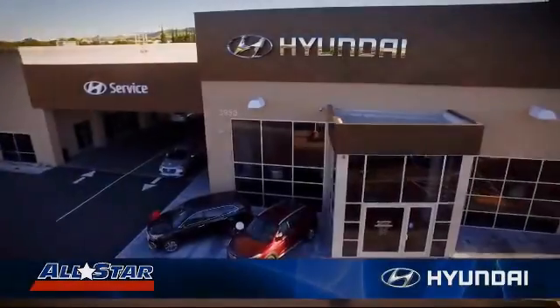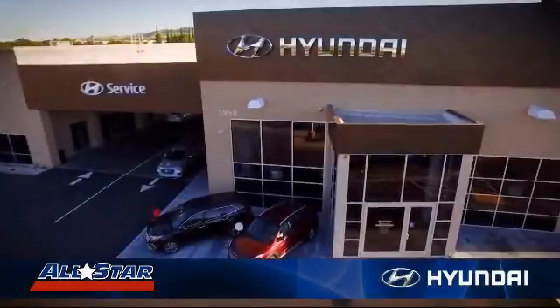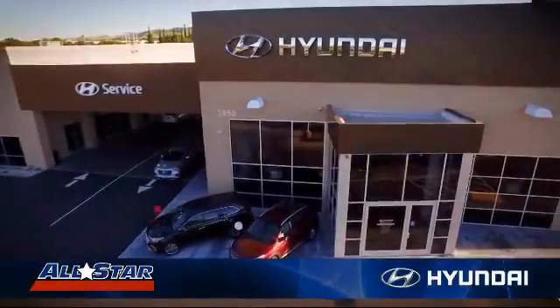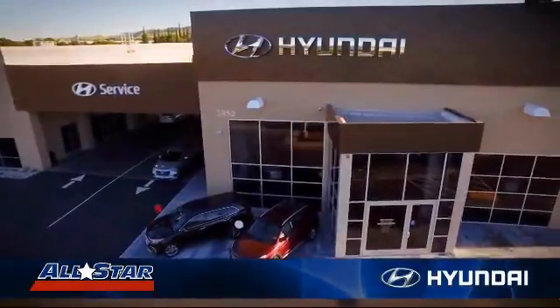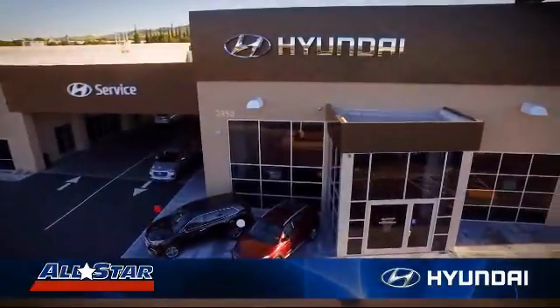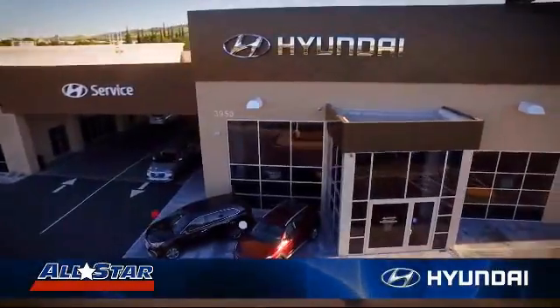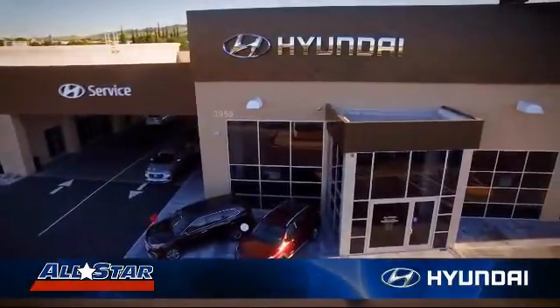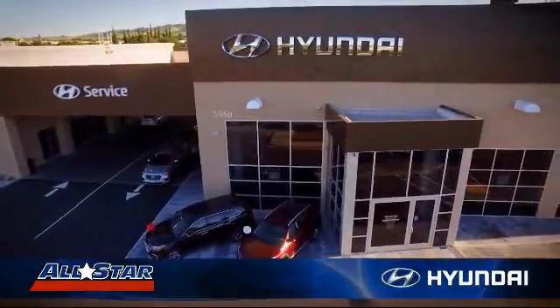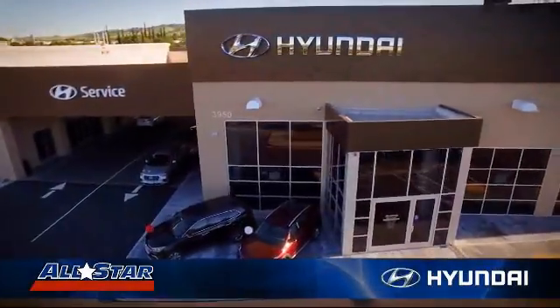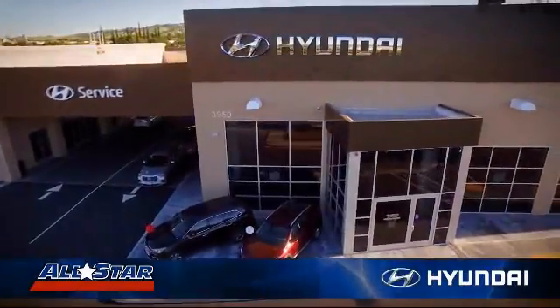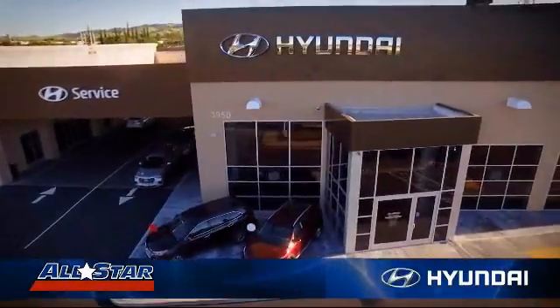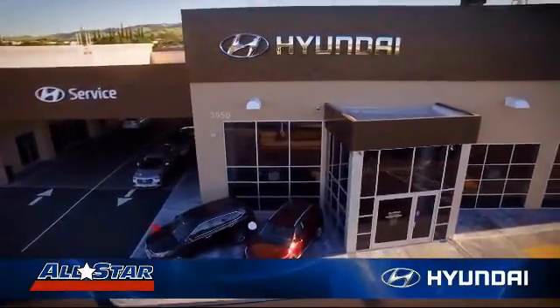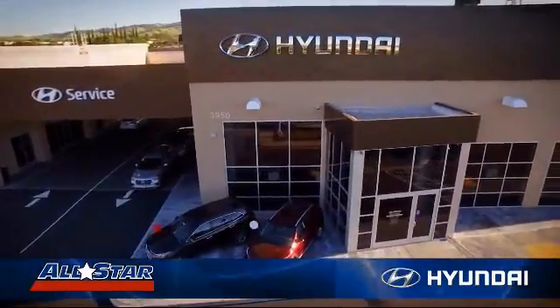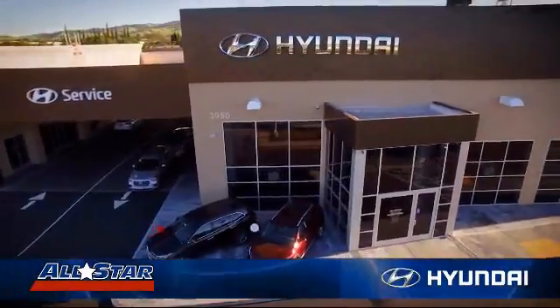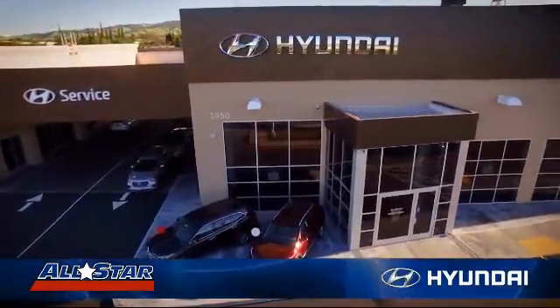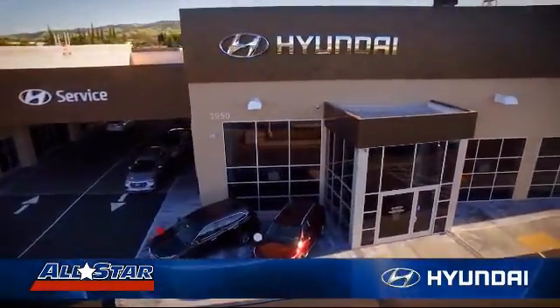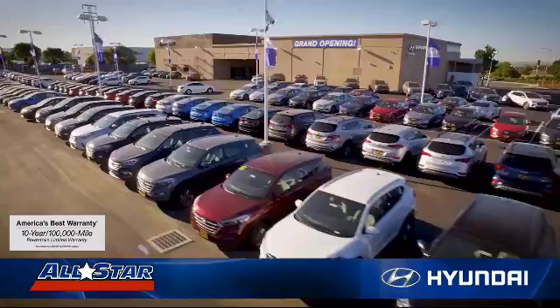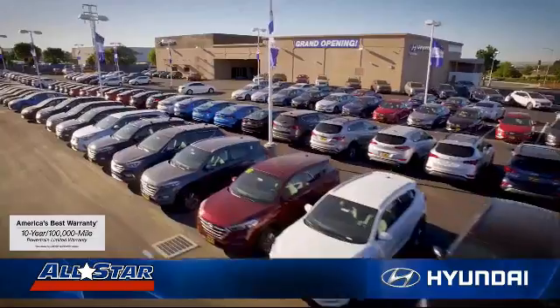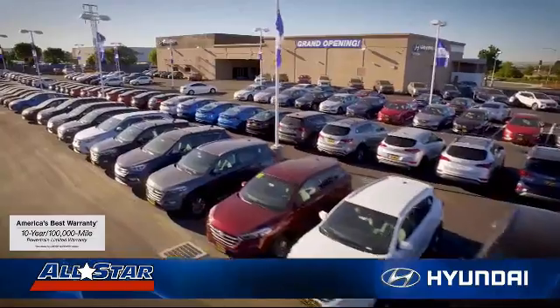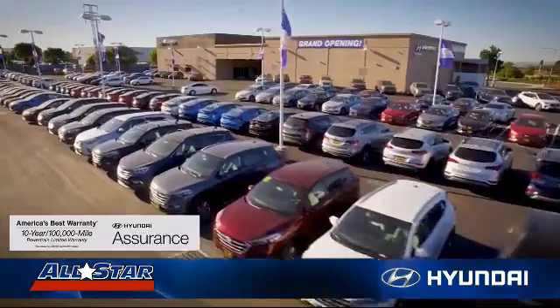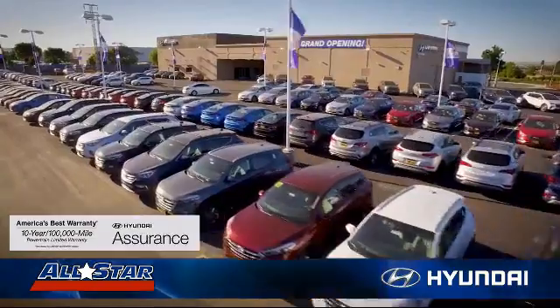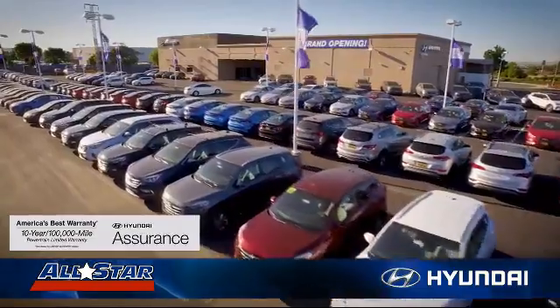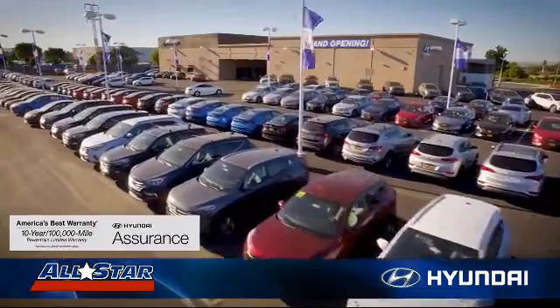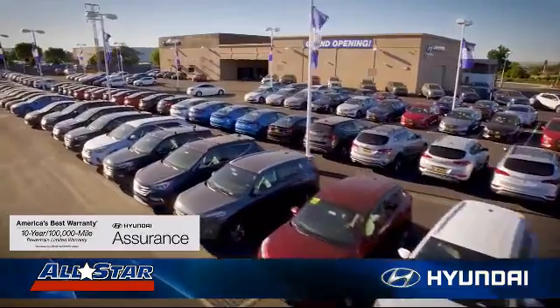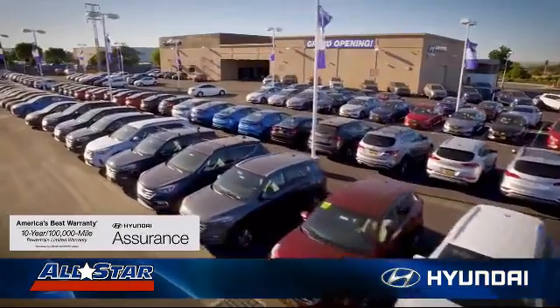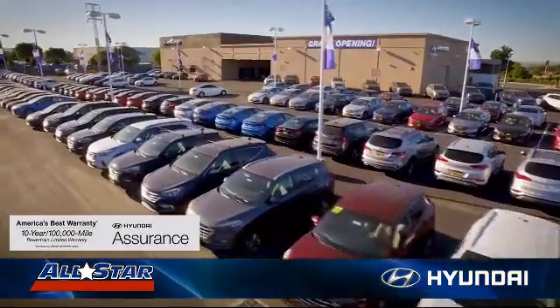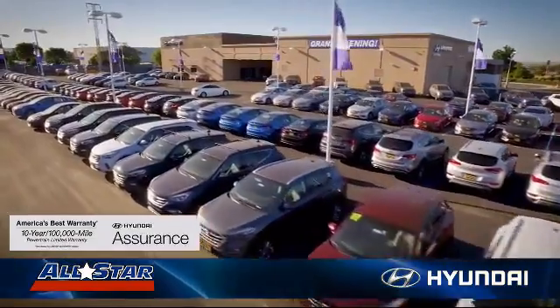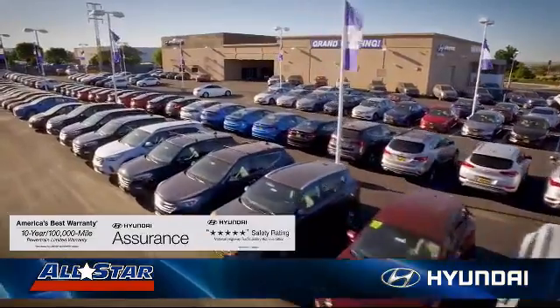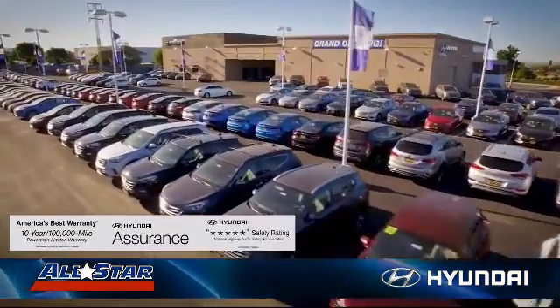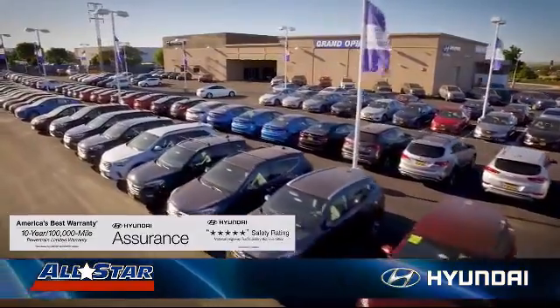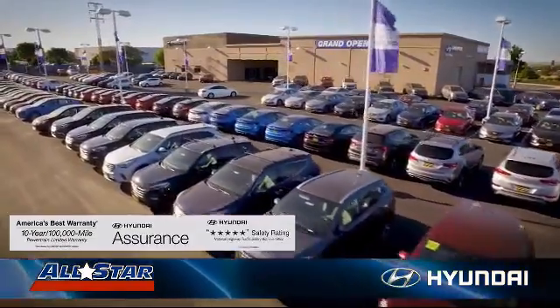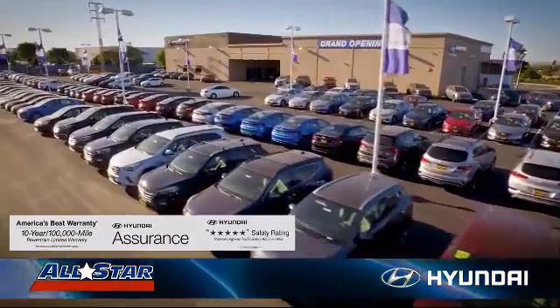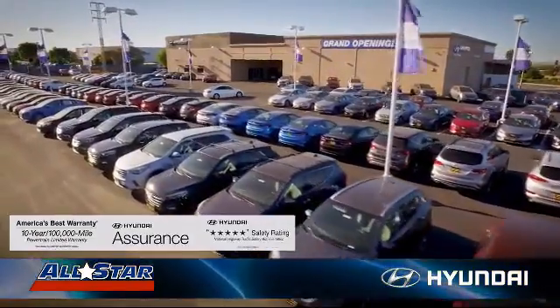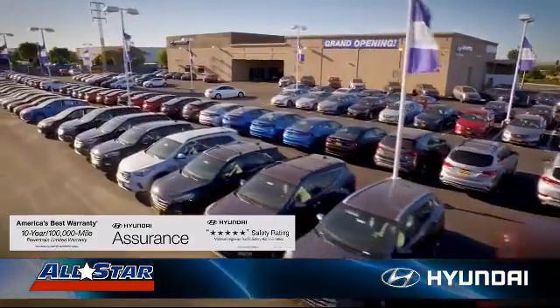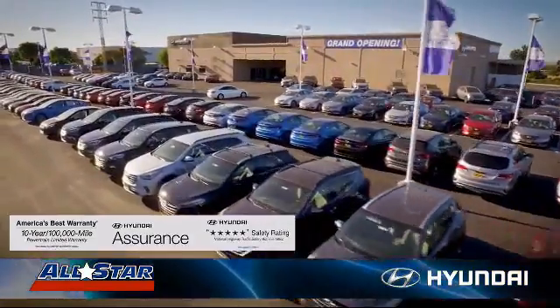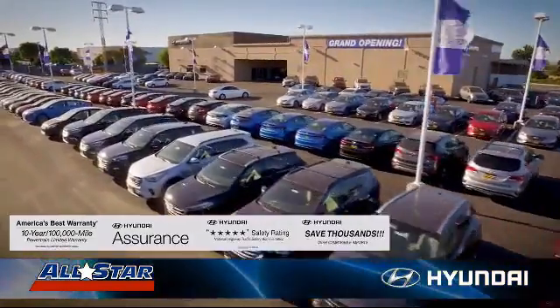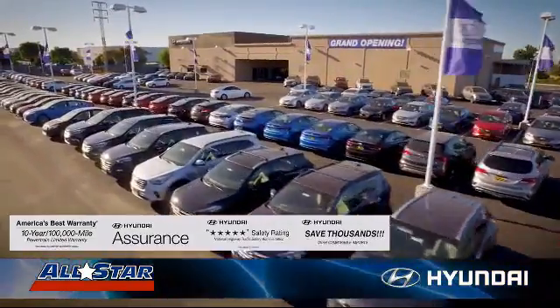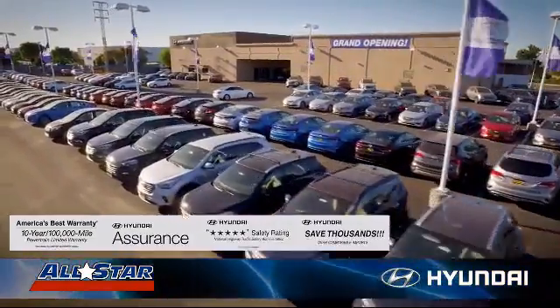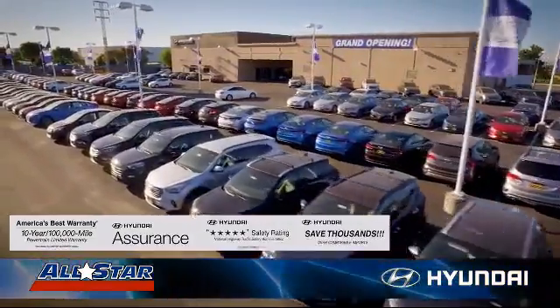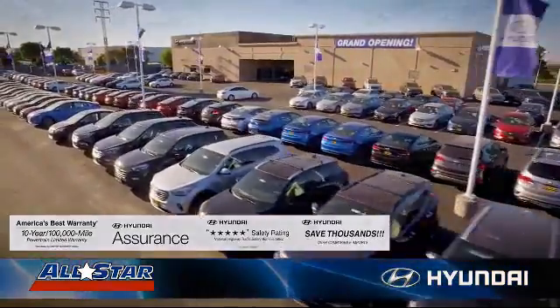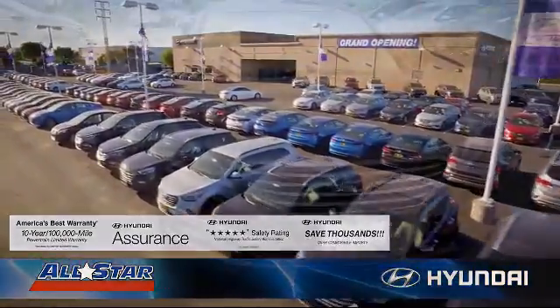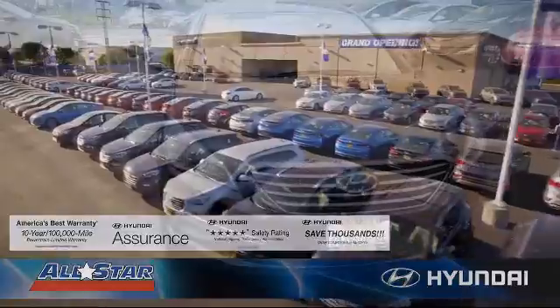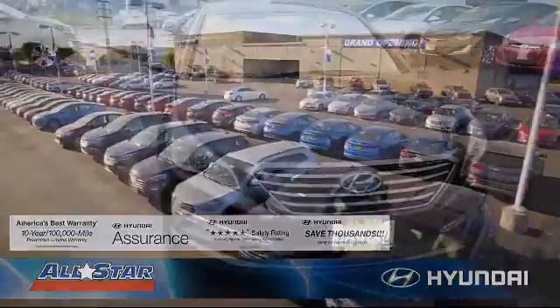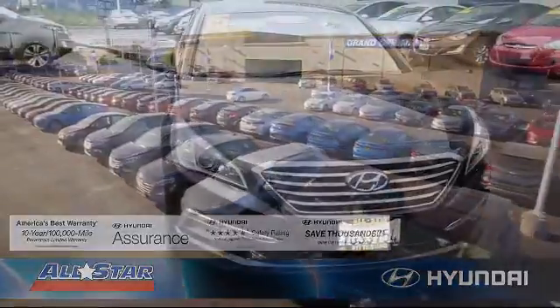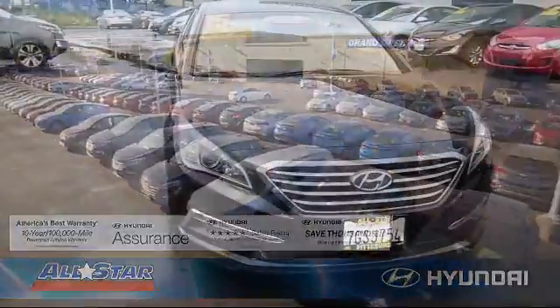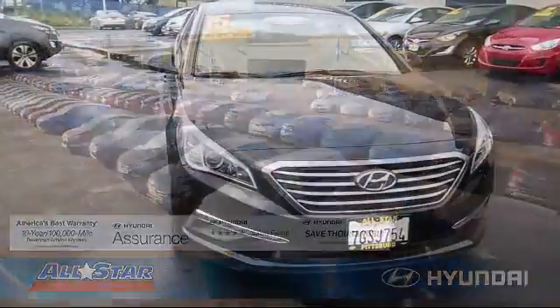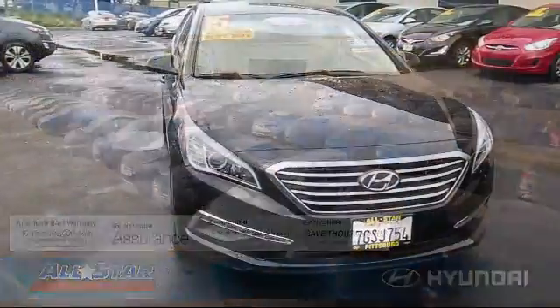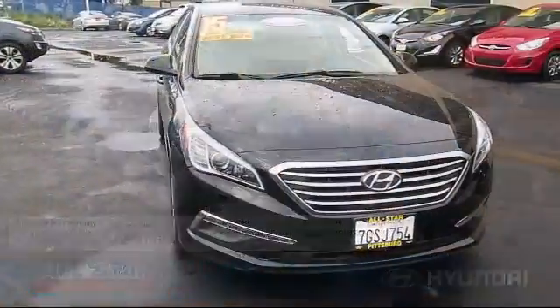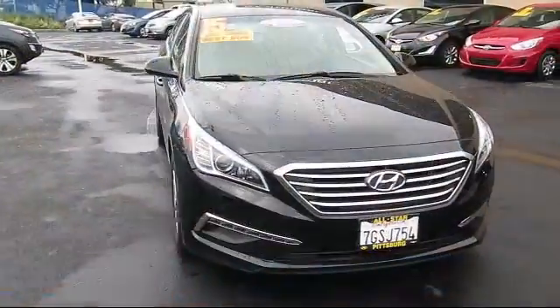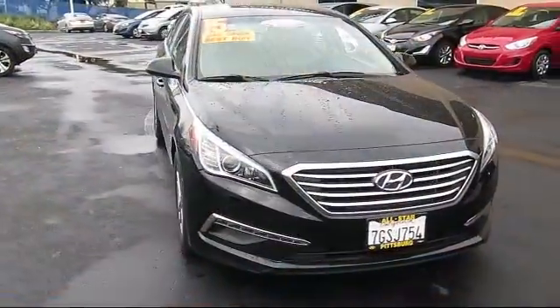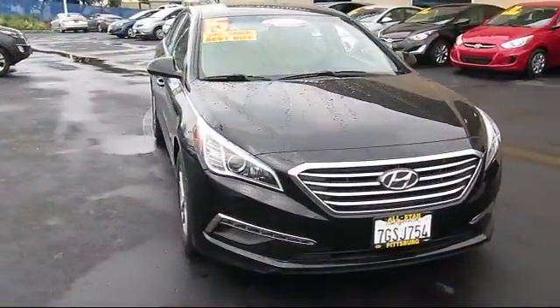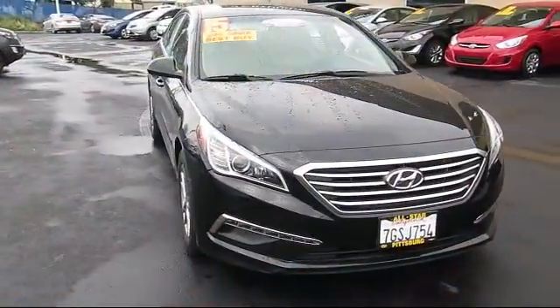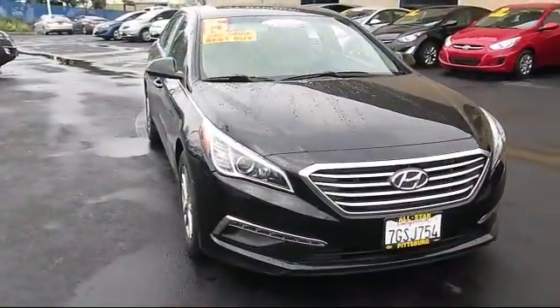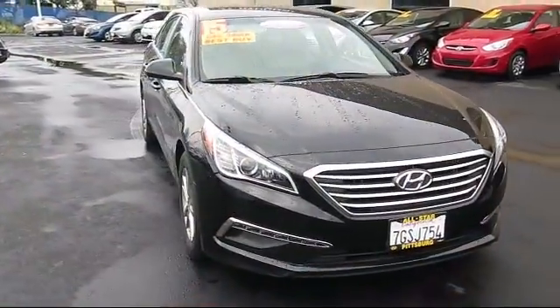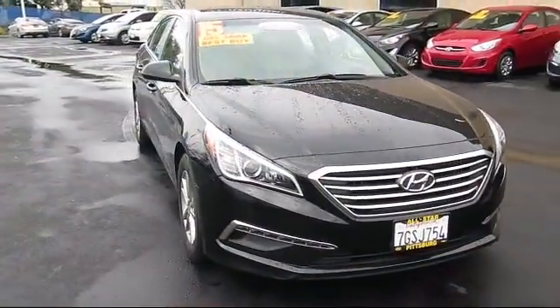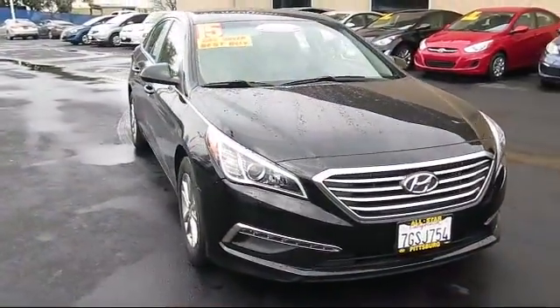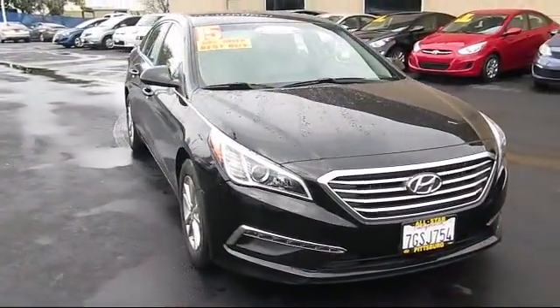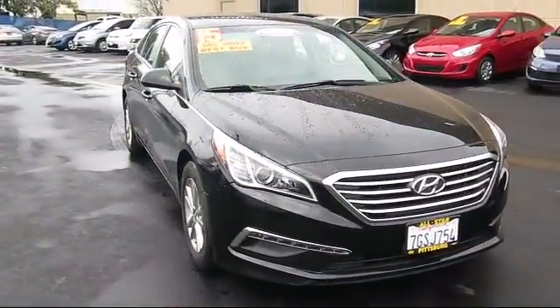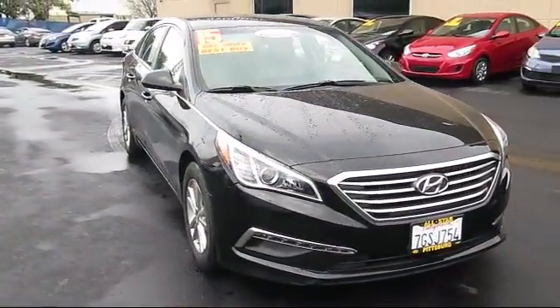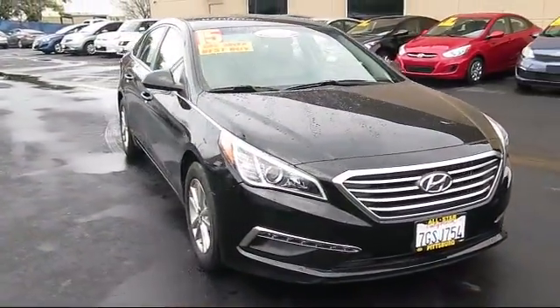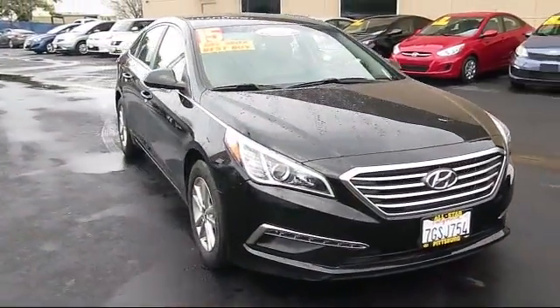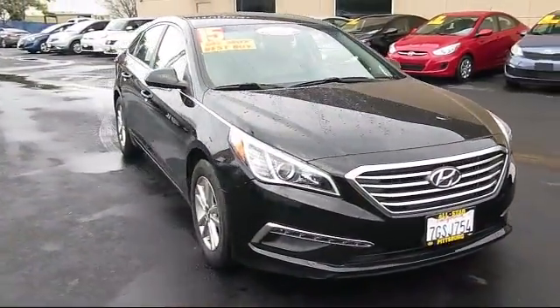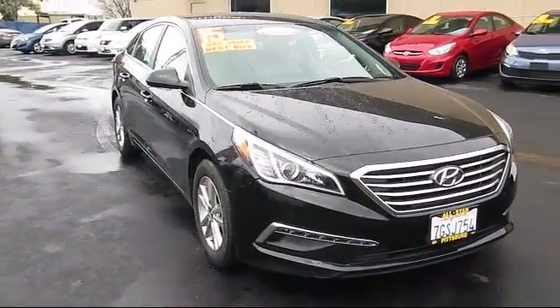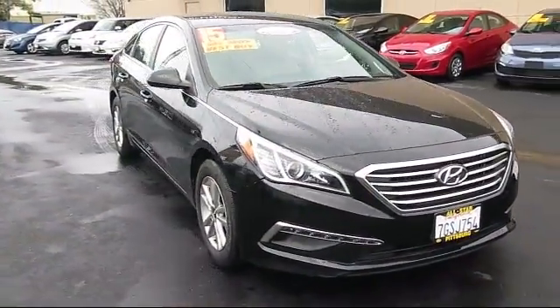Welcome to All-Star Hyundai, and here's a look at another one of our premium vehicles from our huge selection of cars, trucks, and SUVs.